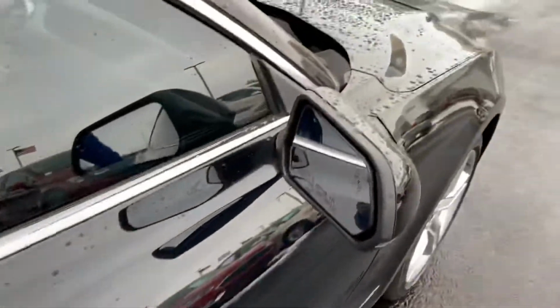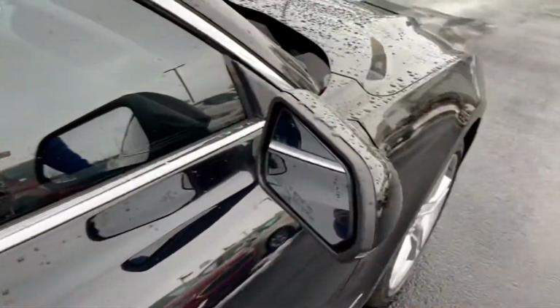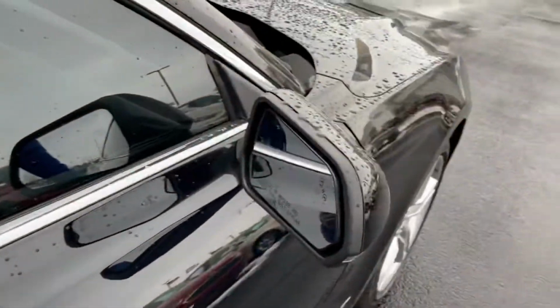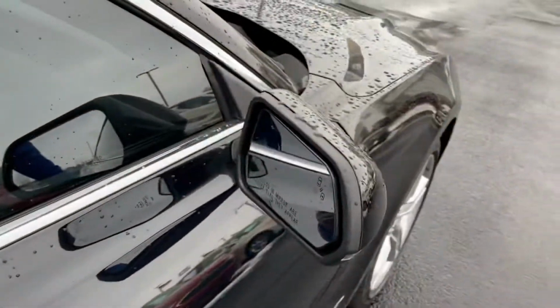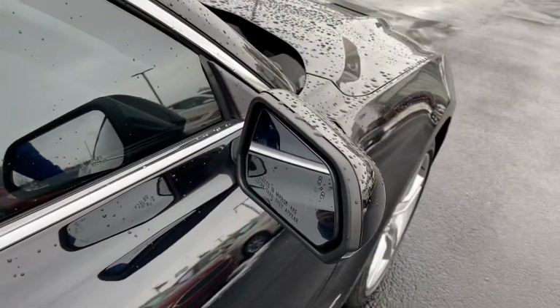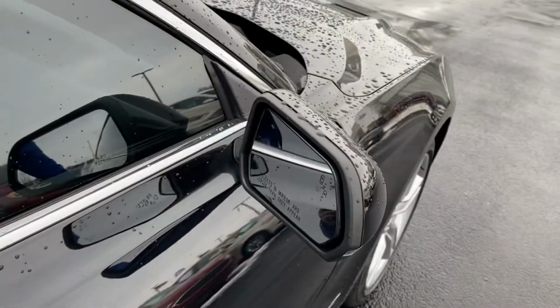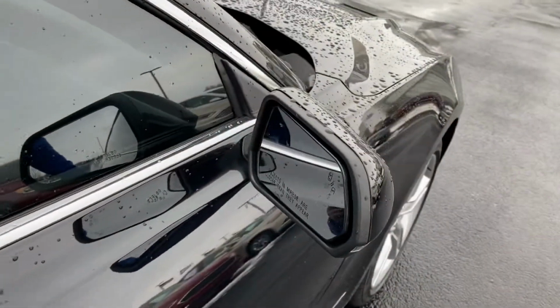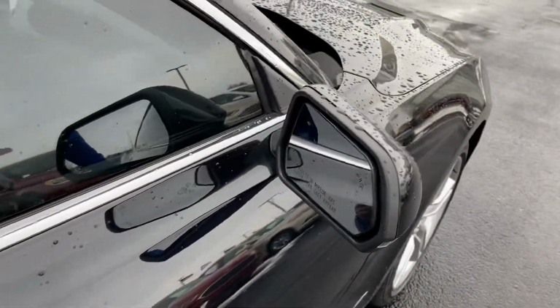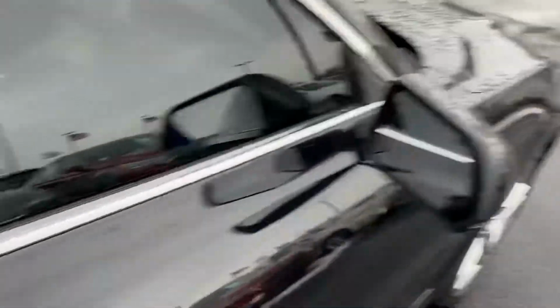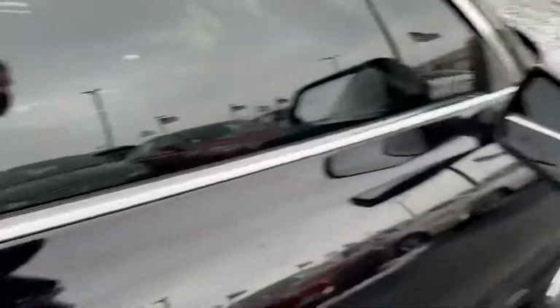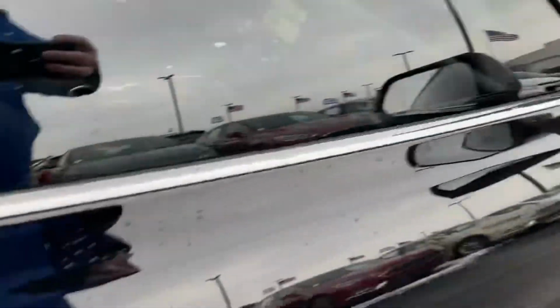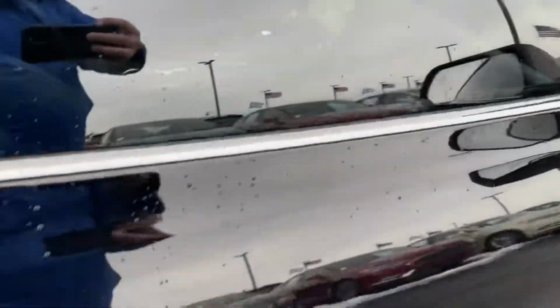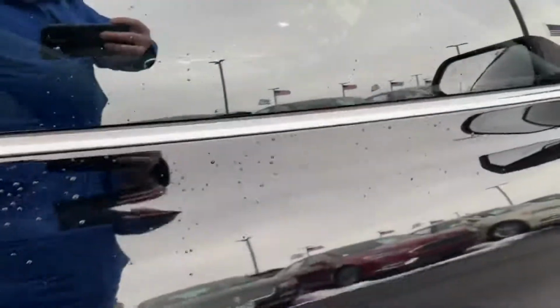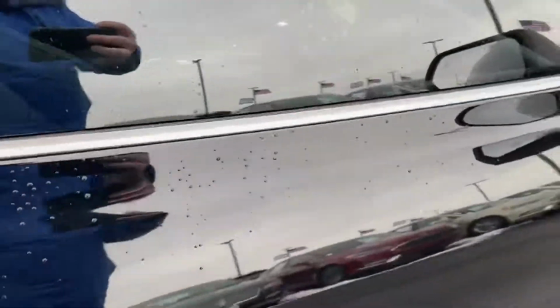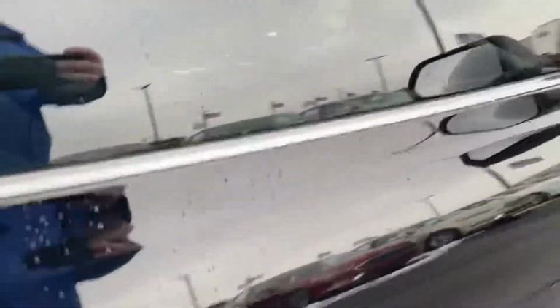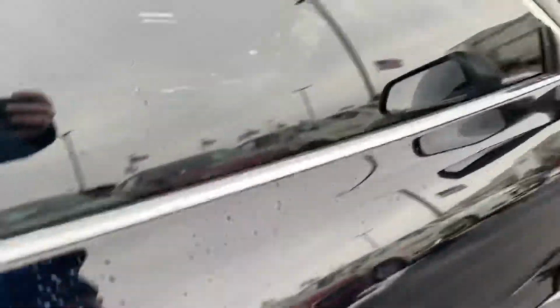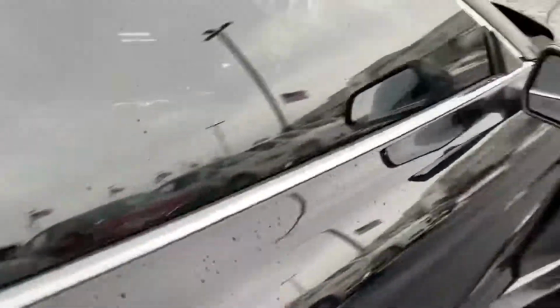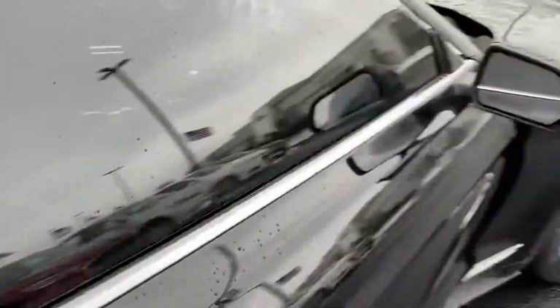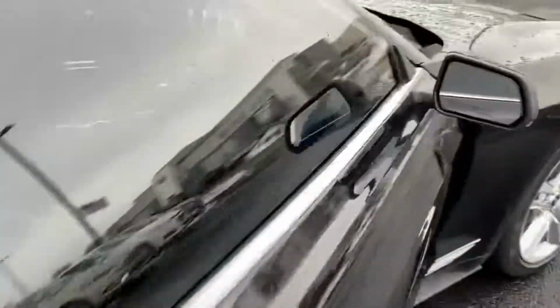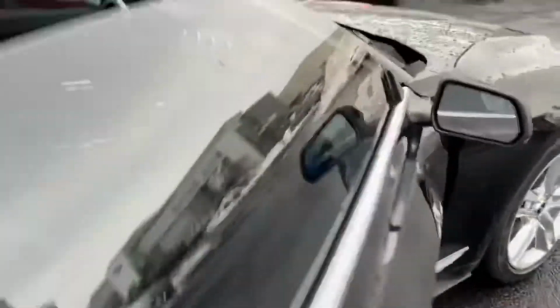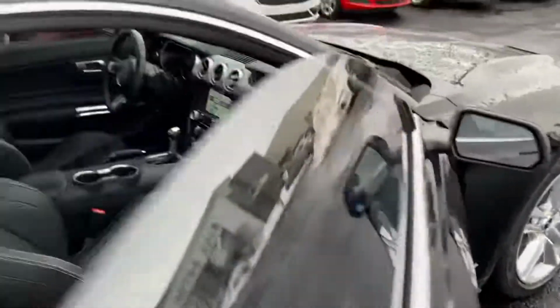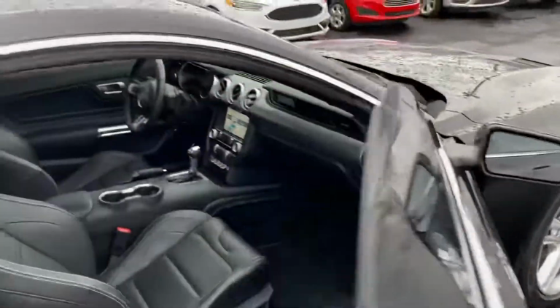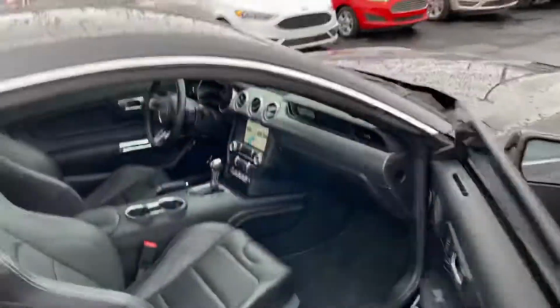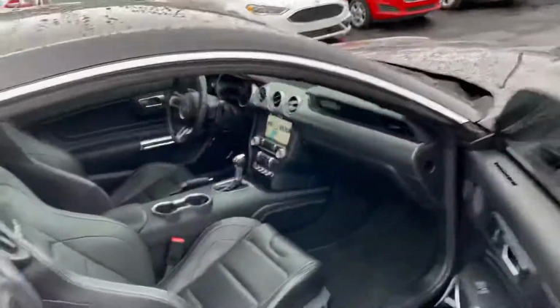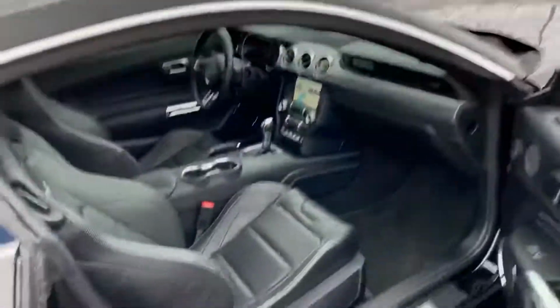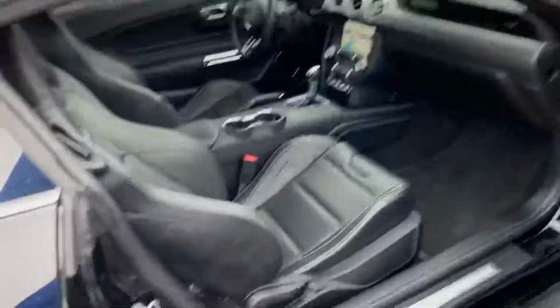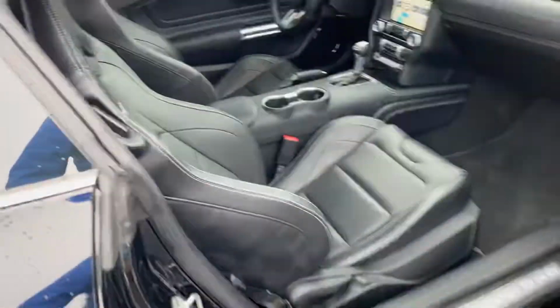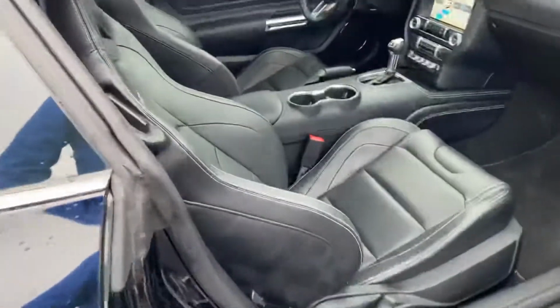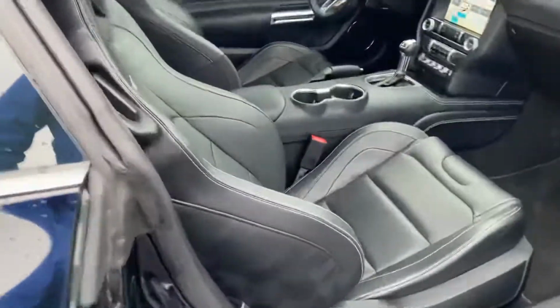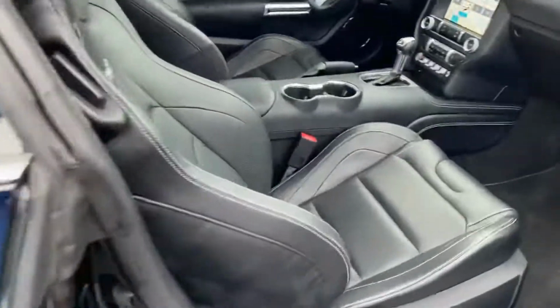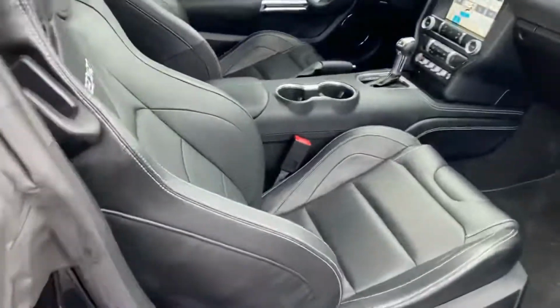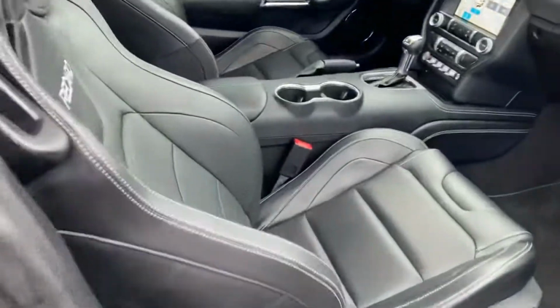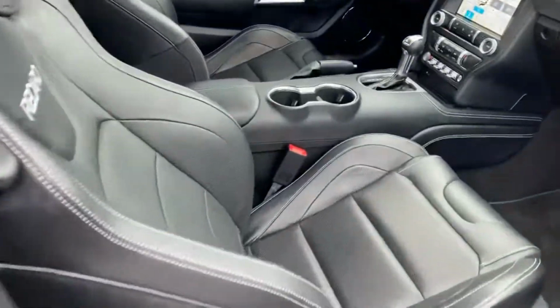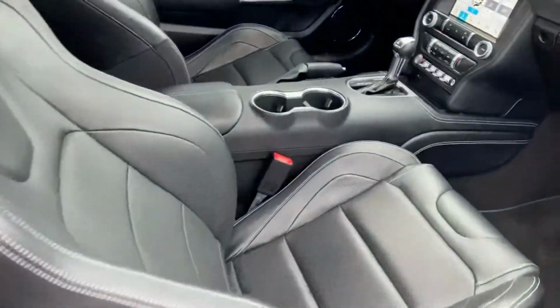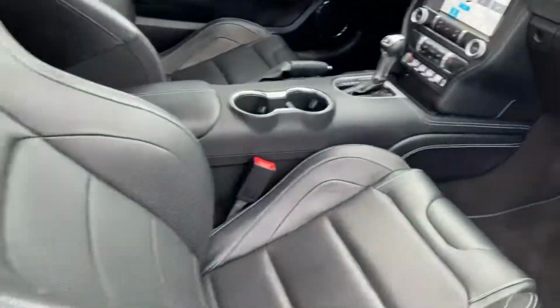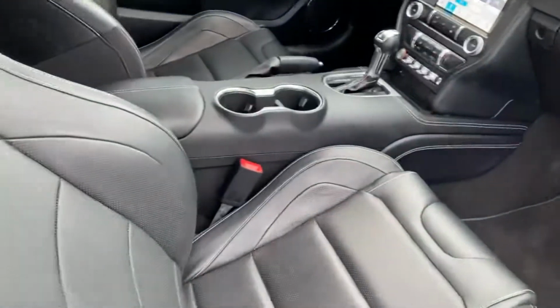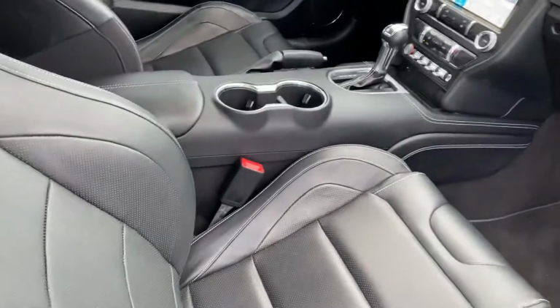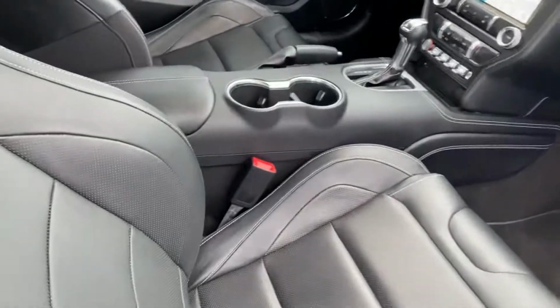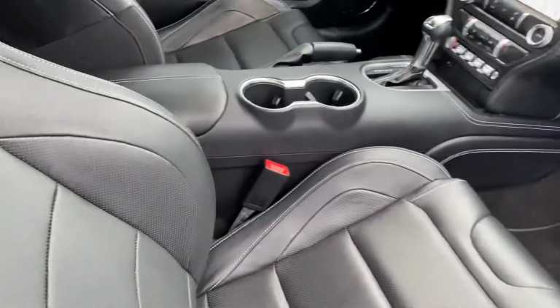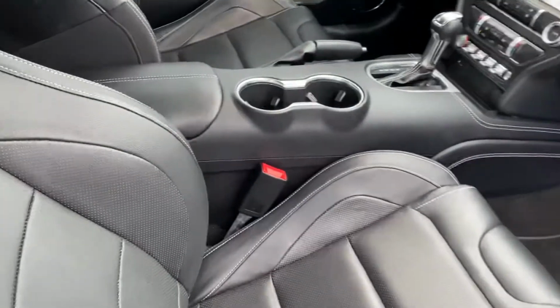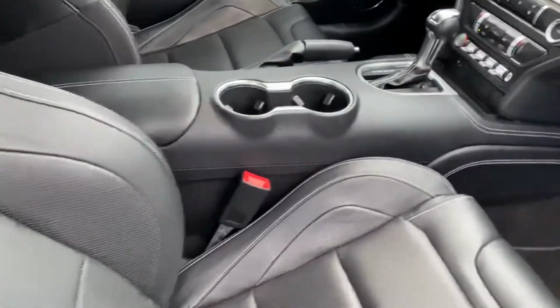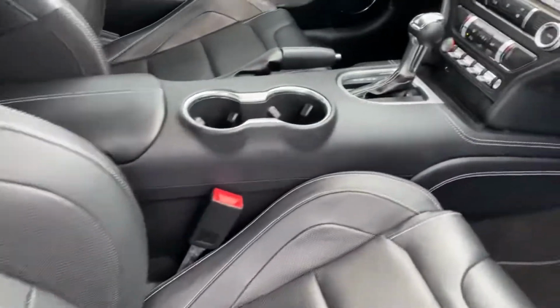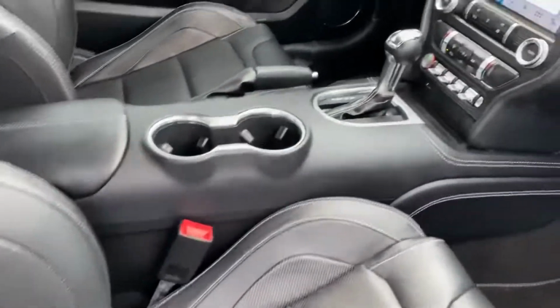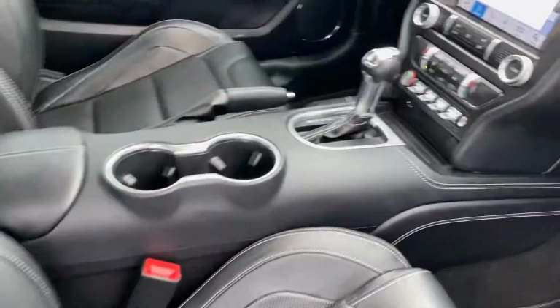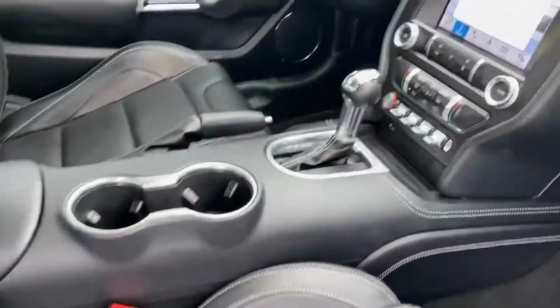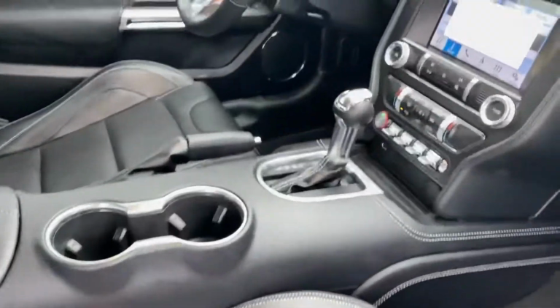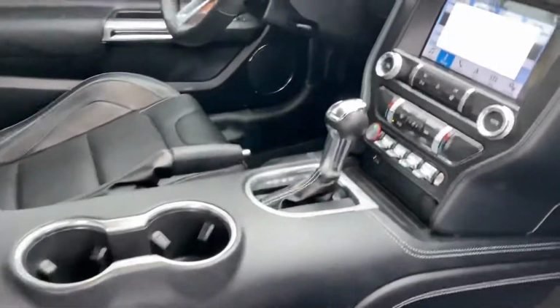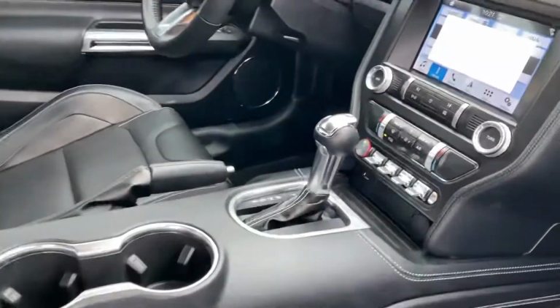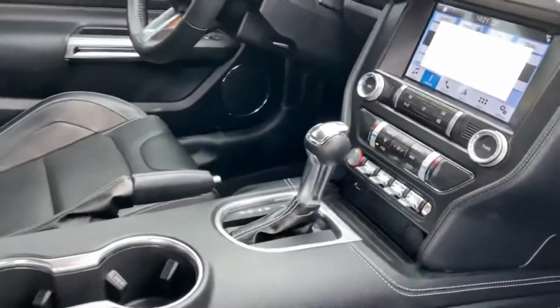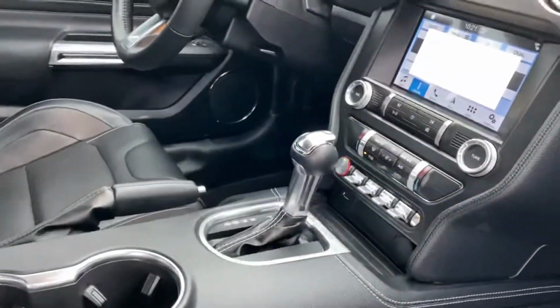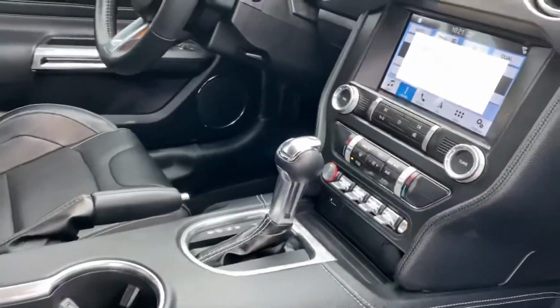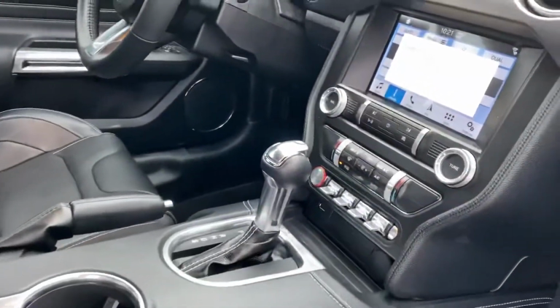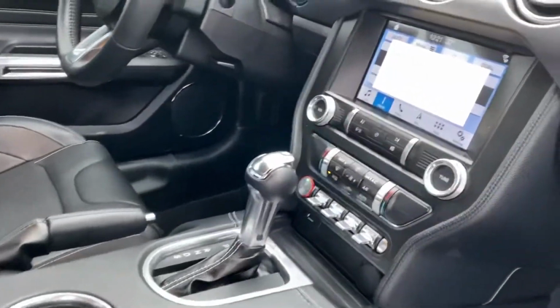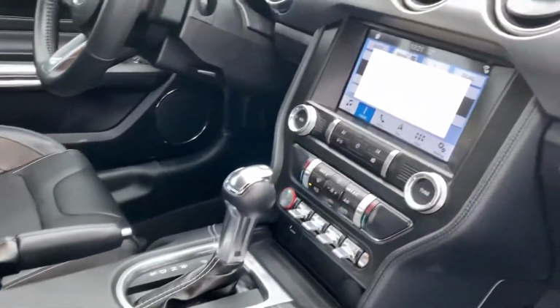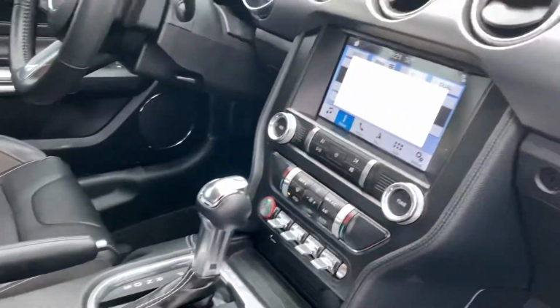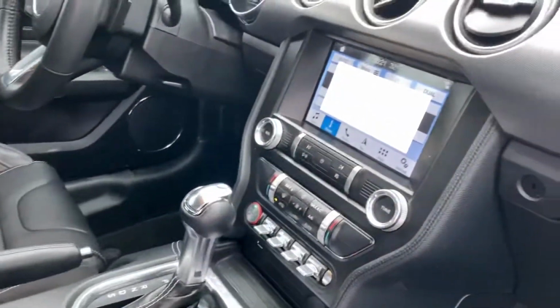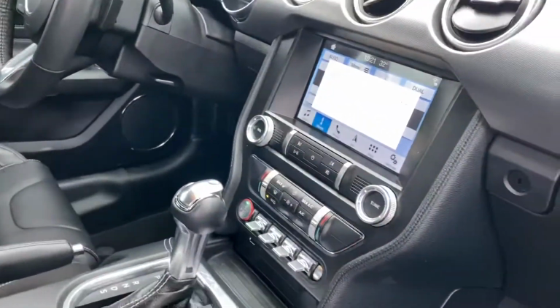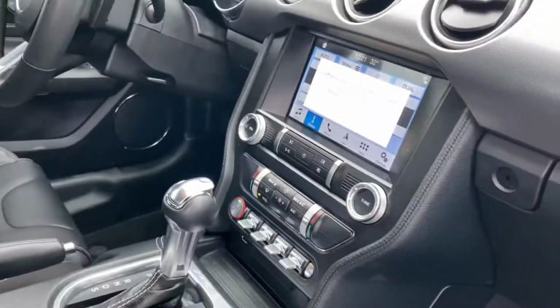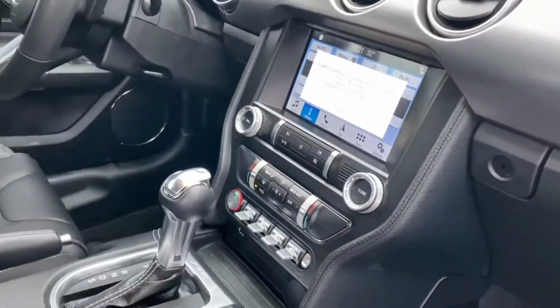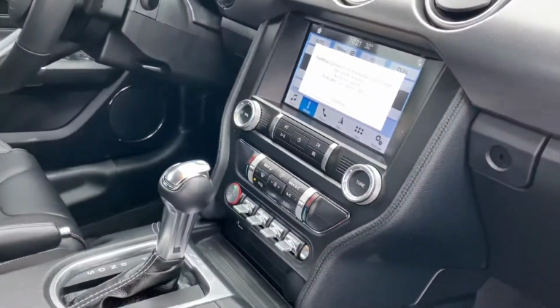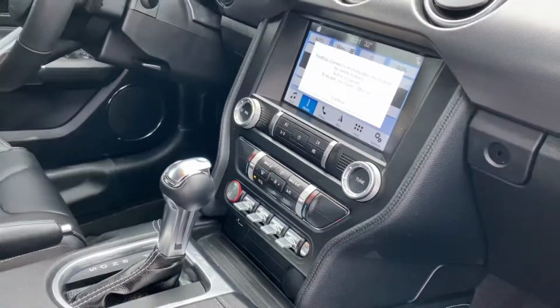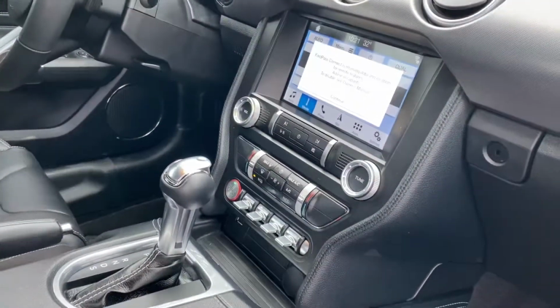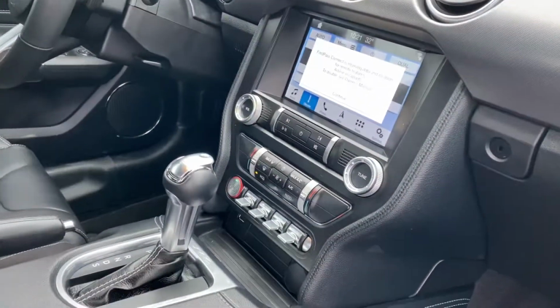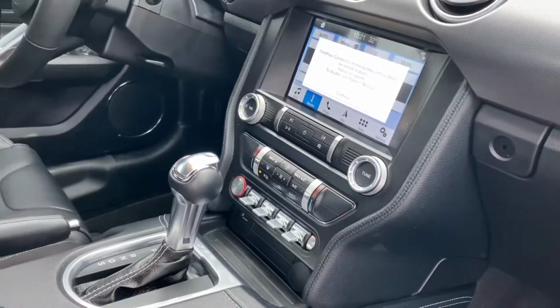It does have blind spot monitoring, keyless entry, leather seats, Recaro seats, and a big touchscreen.